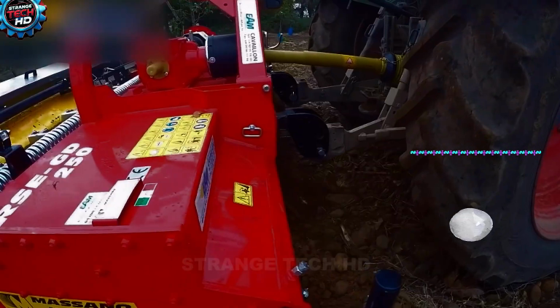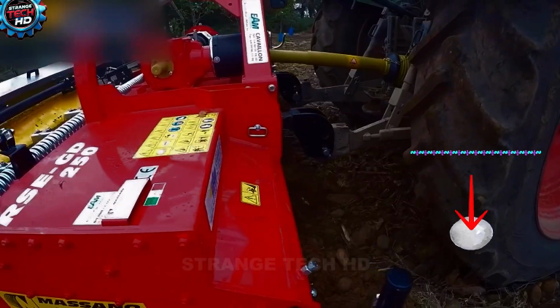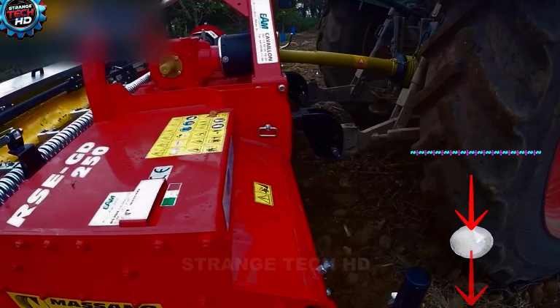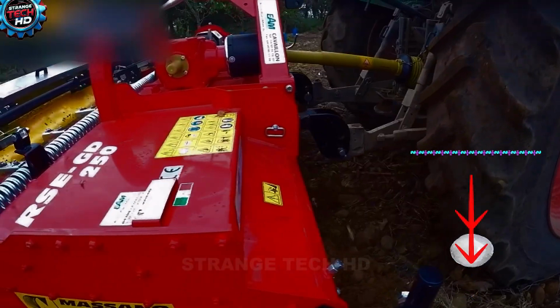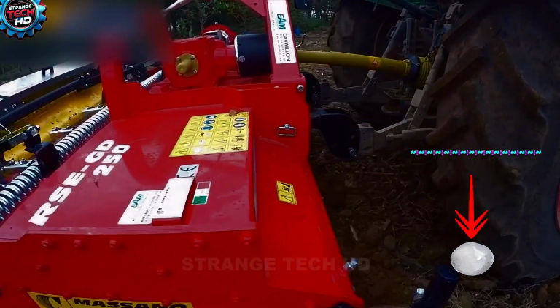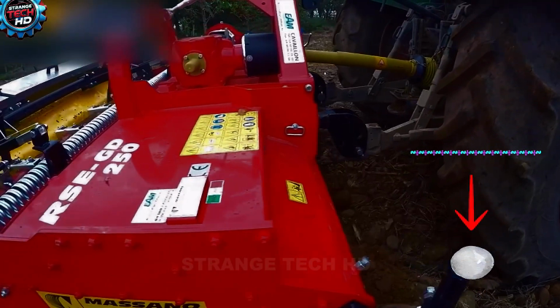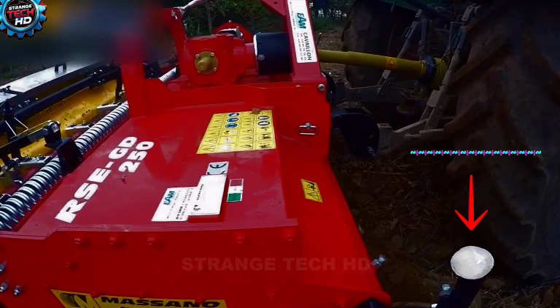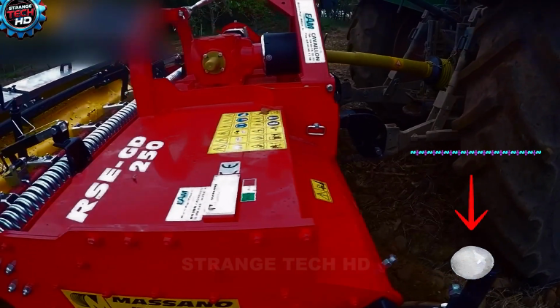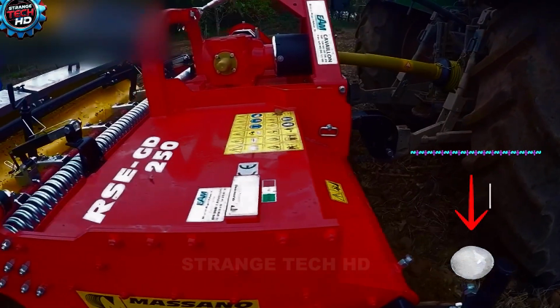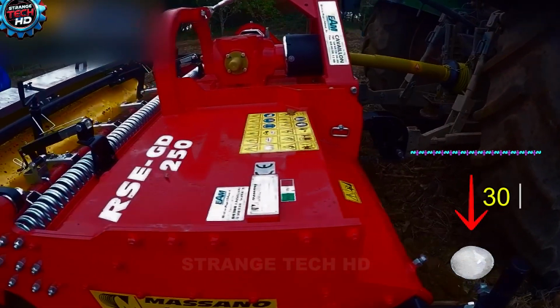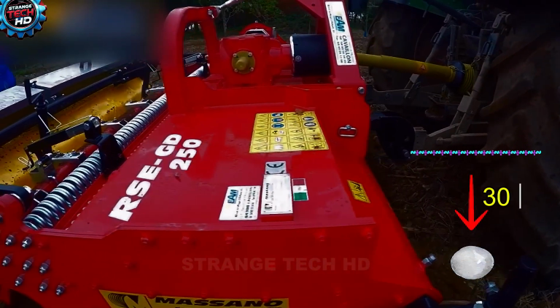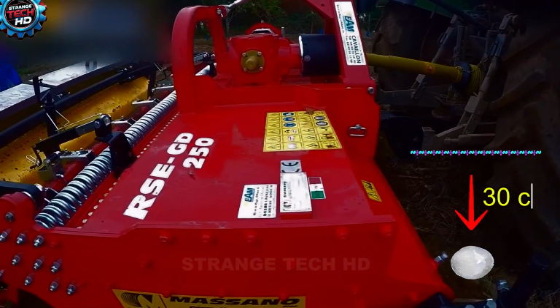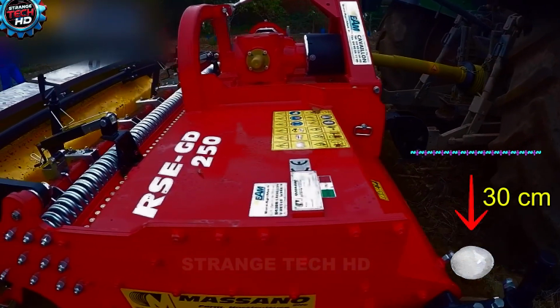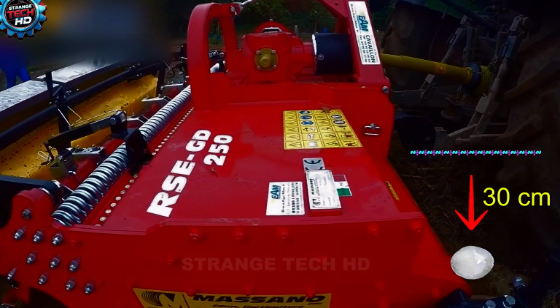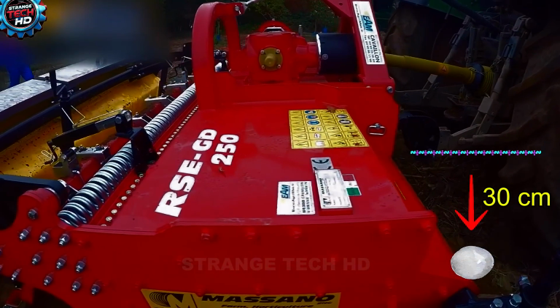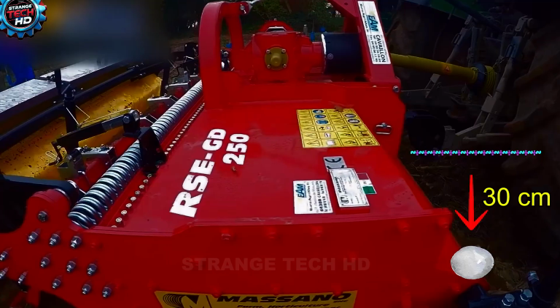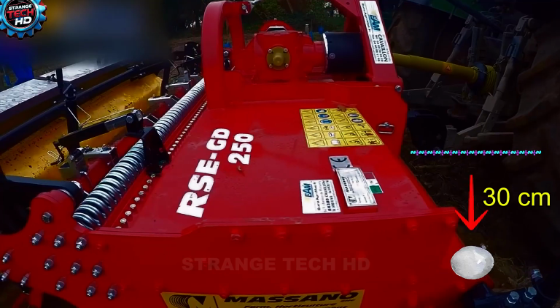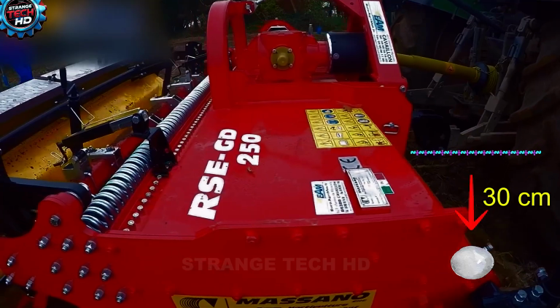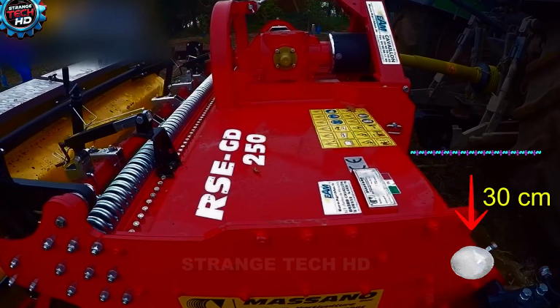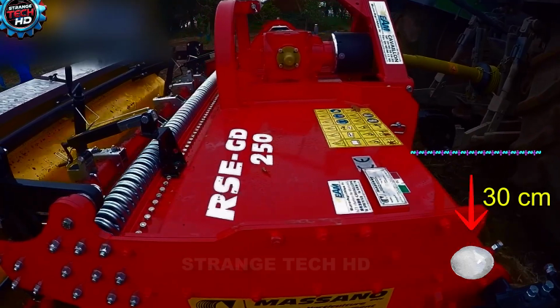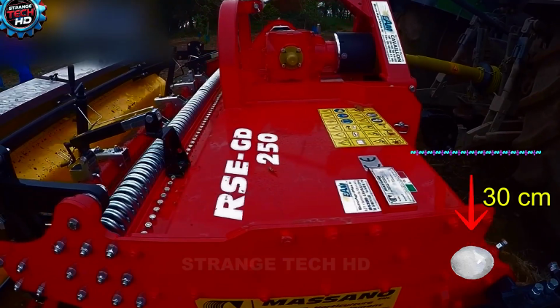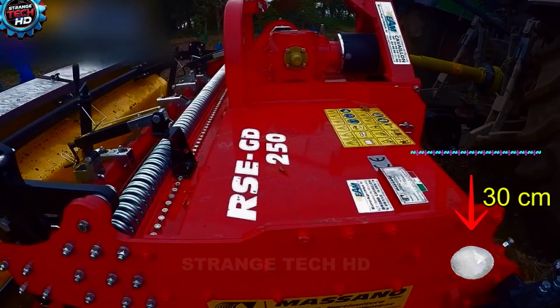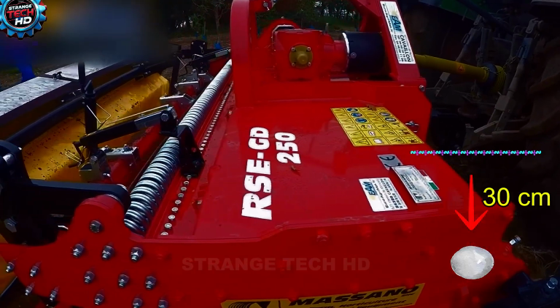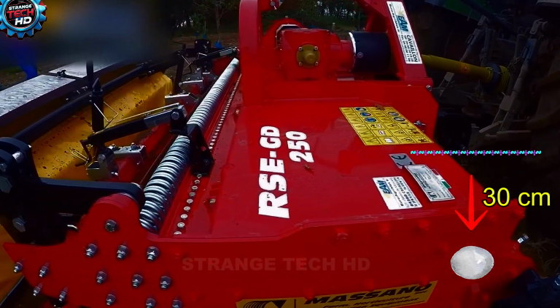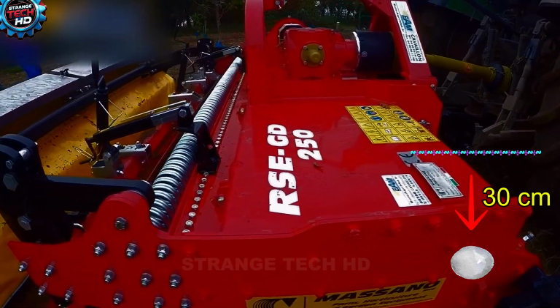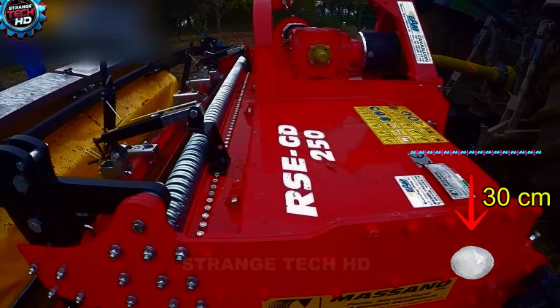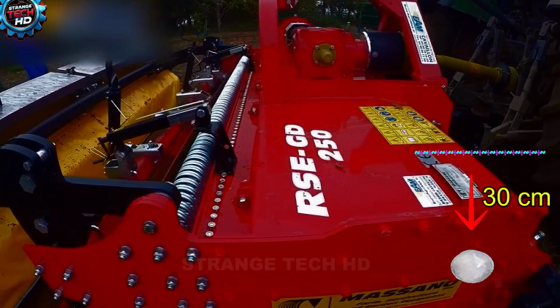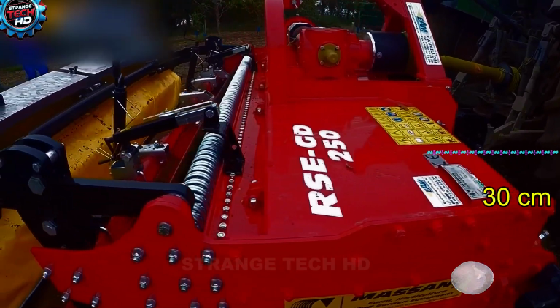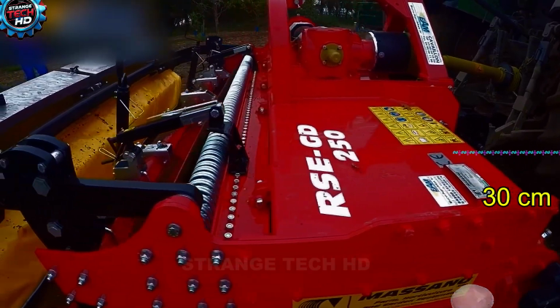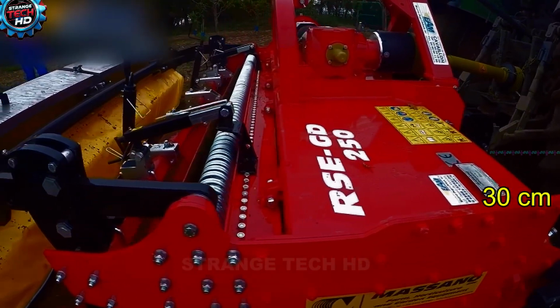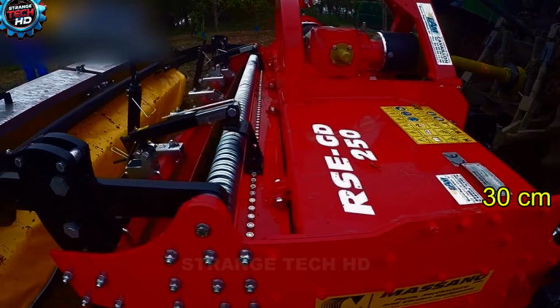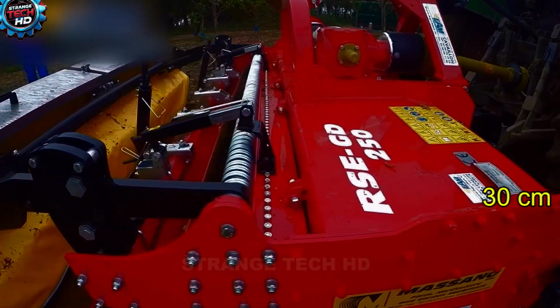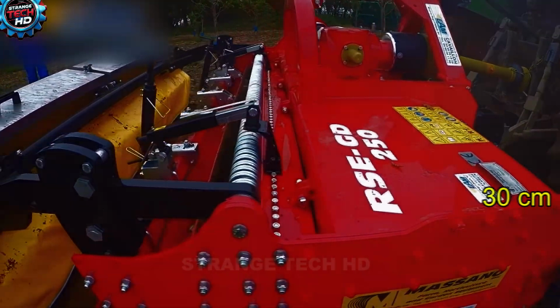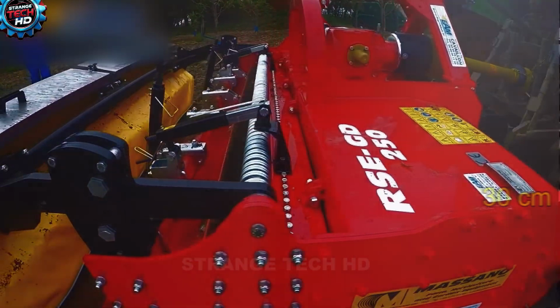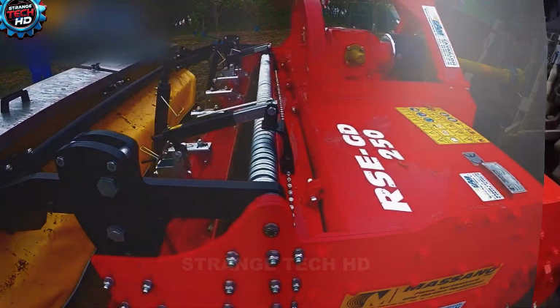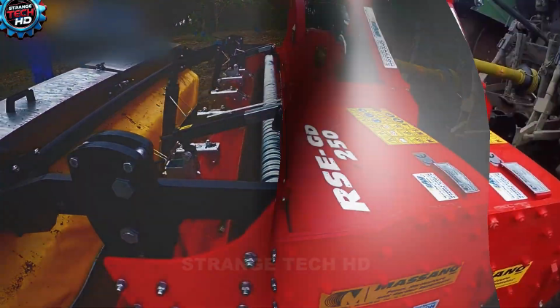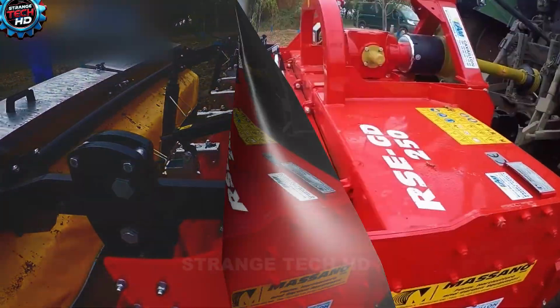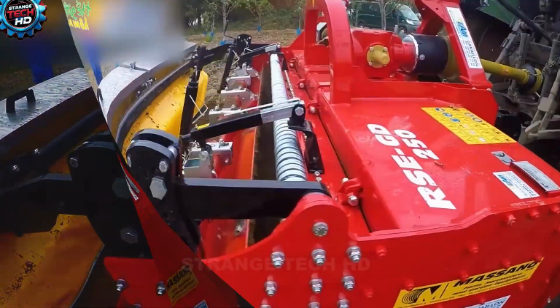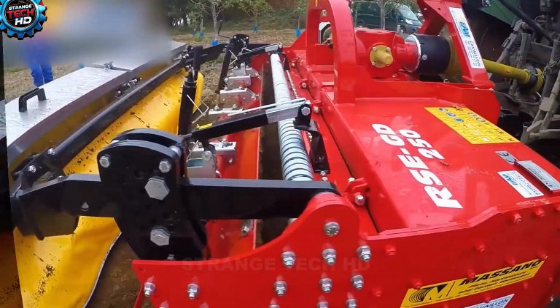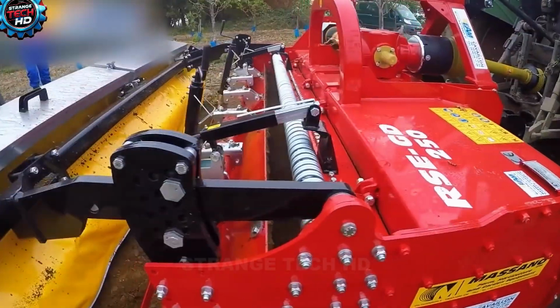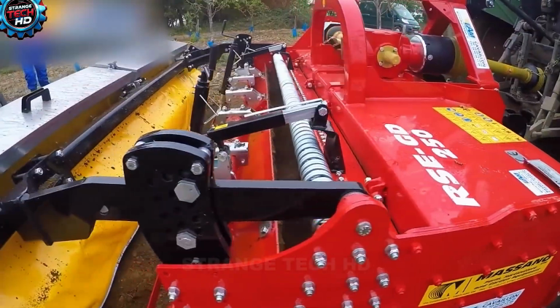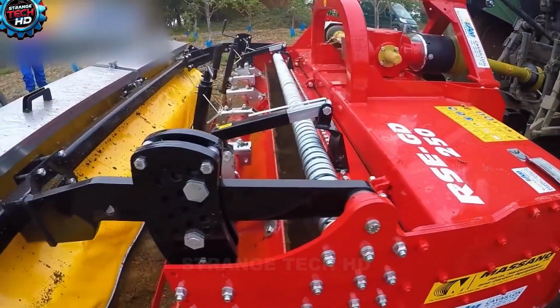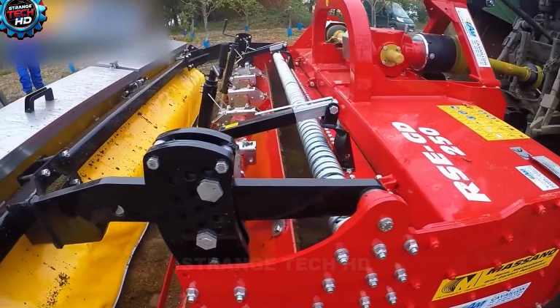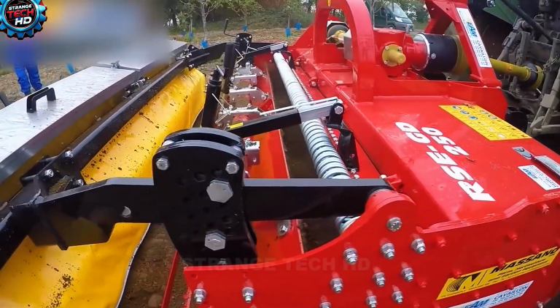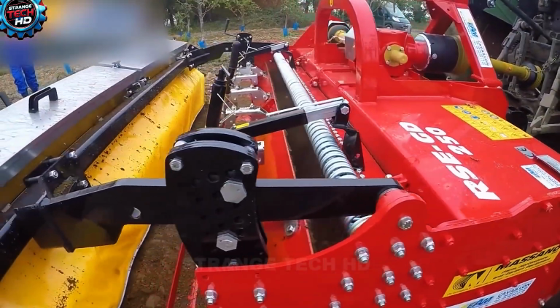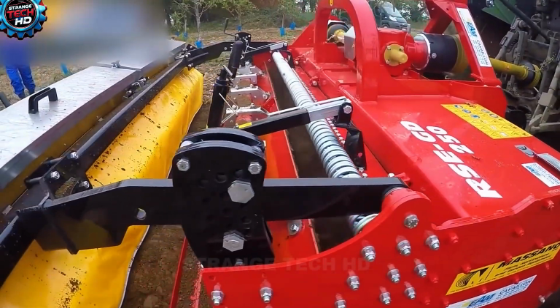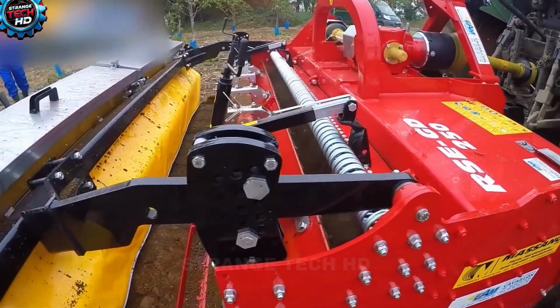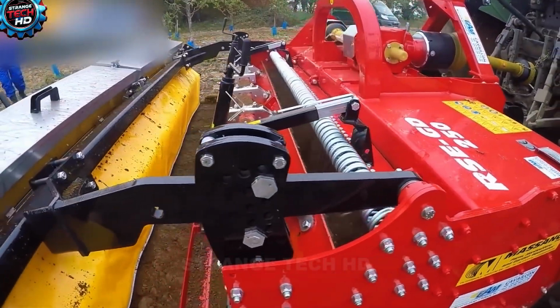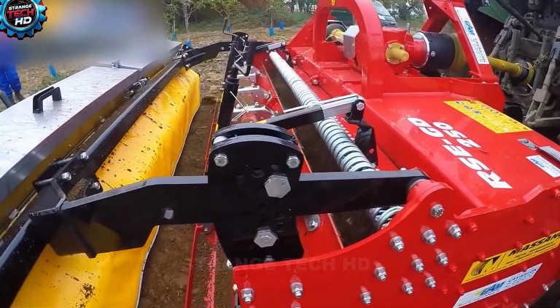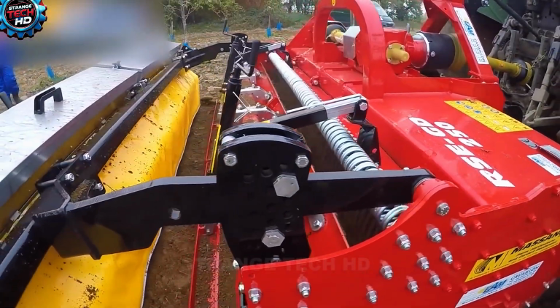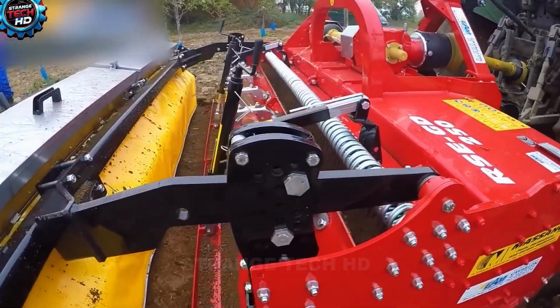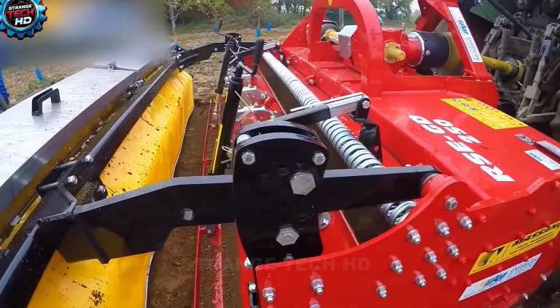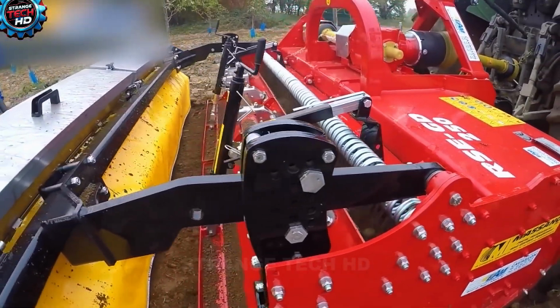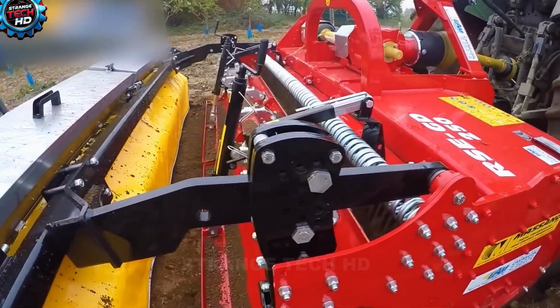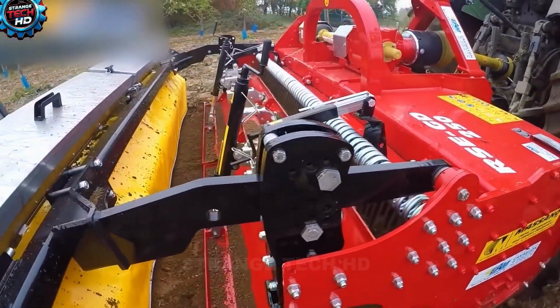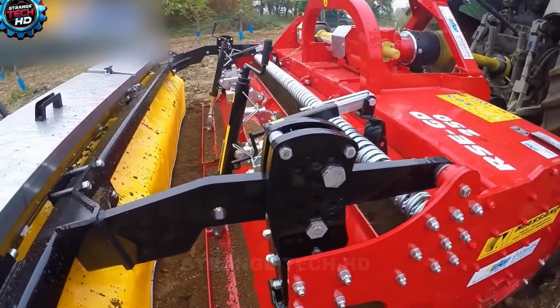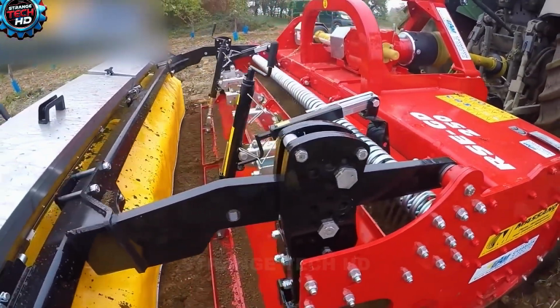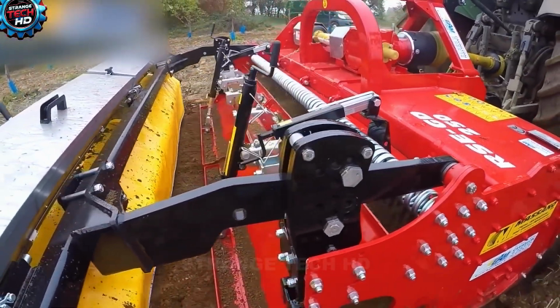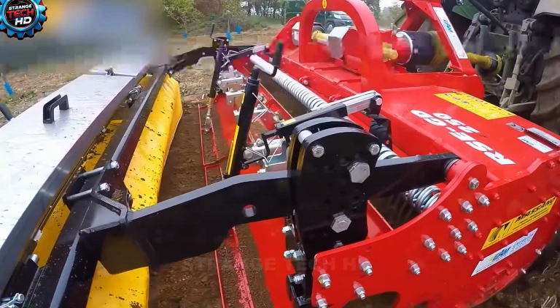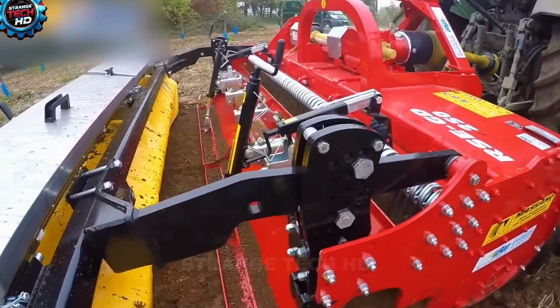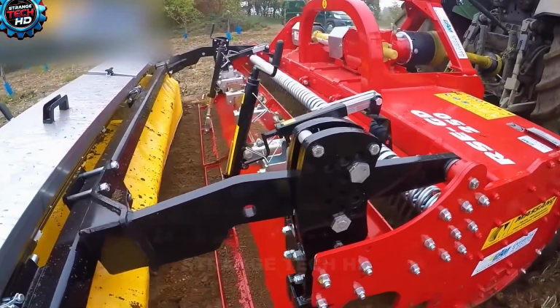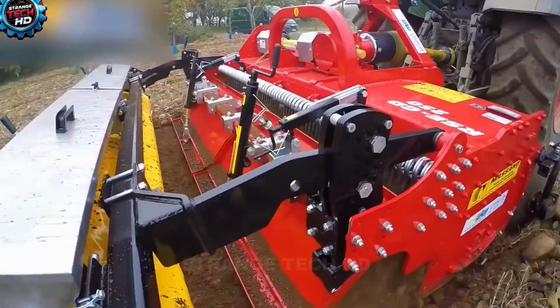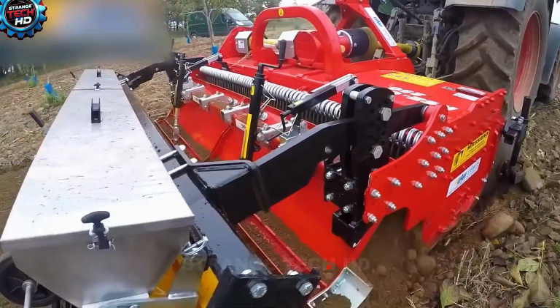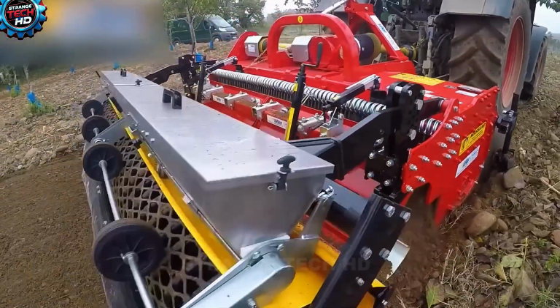It works by tilling the deeper soil beneath the stones, burying every rock, large or small, up to 30 centimeters deep. Then it levels the surface and forms perfect rows, ready for cultivation.